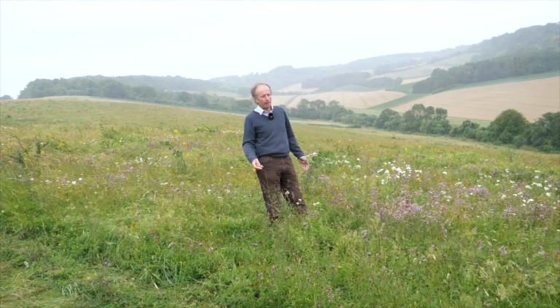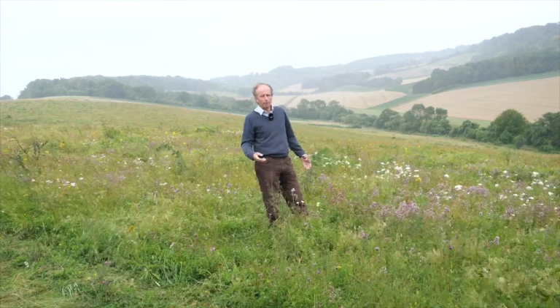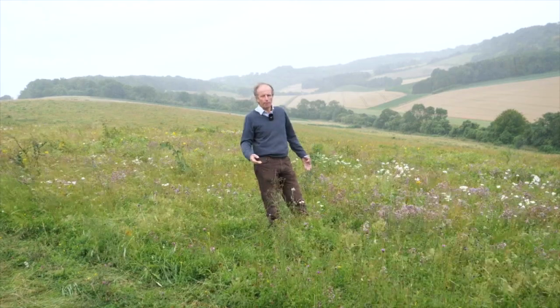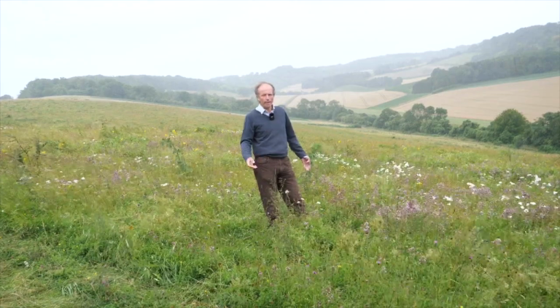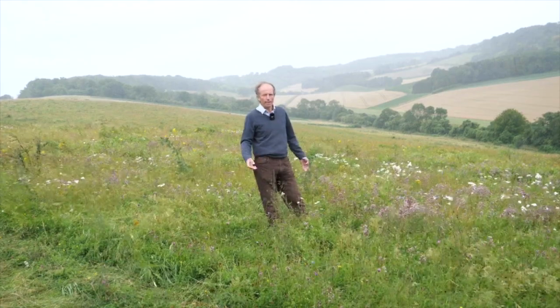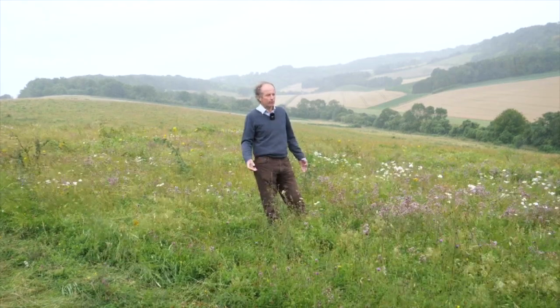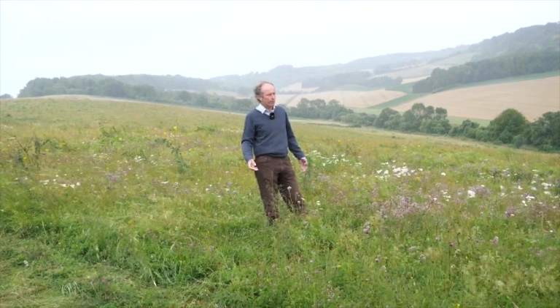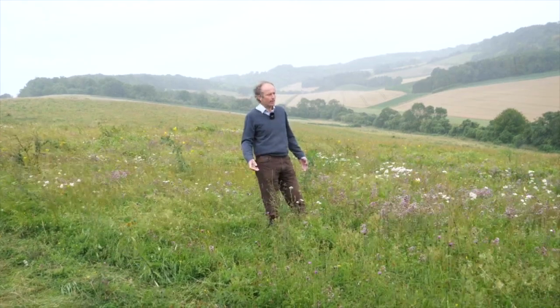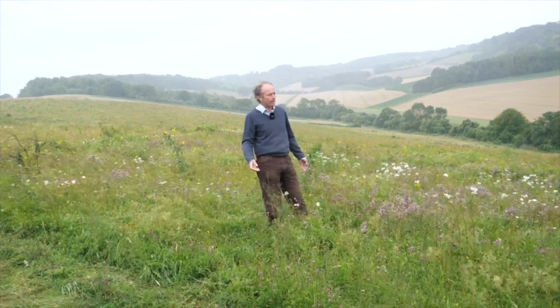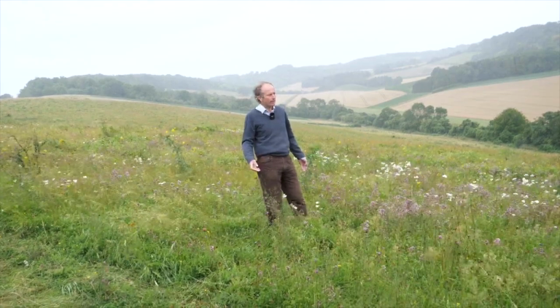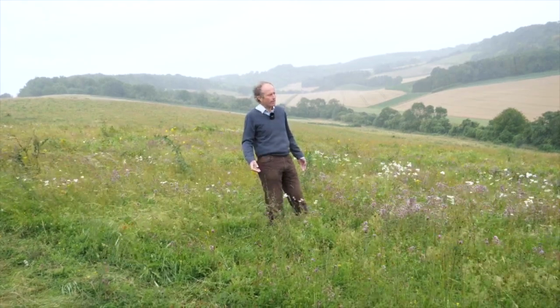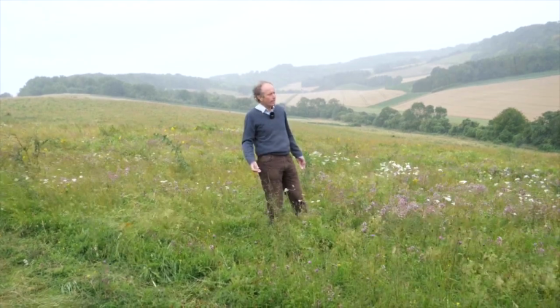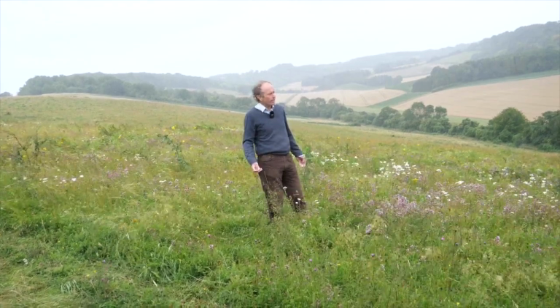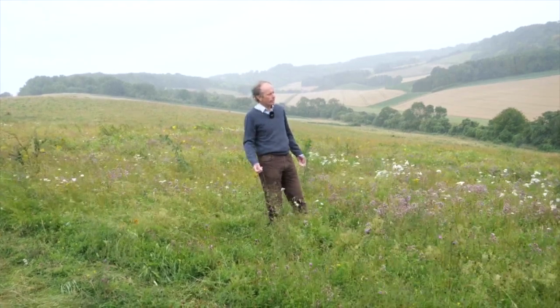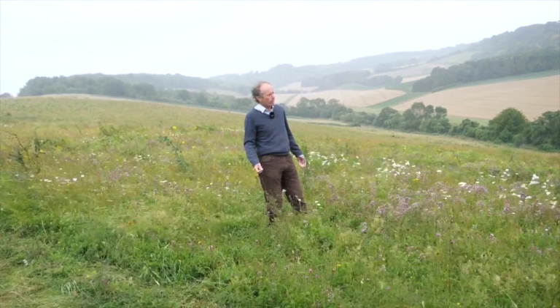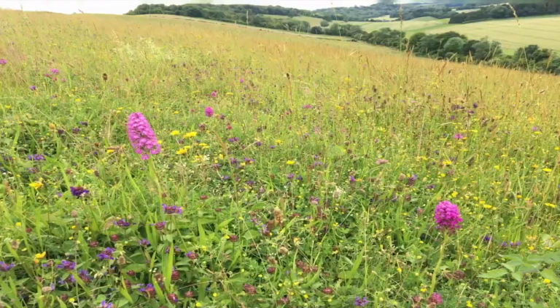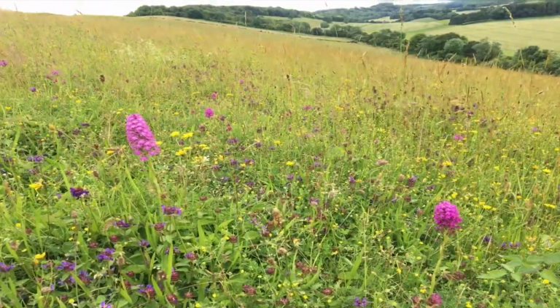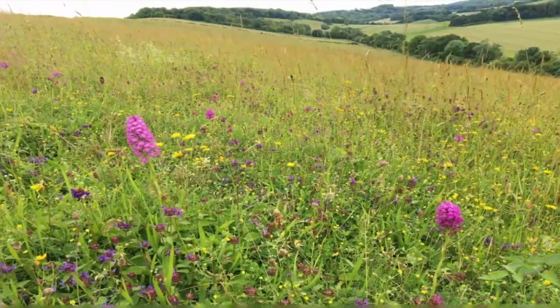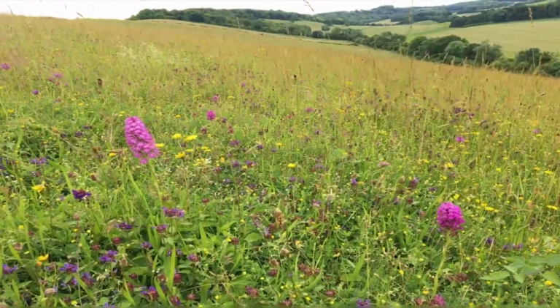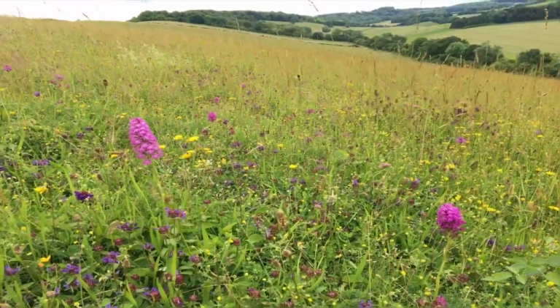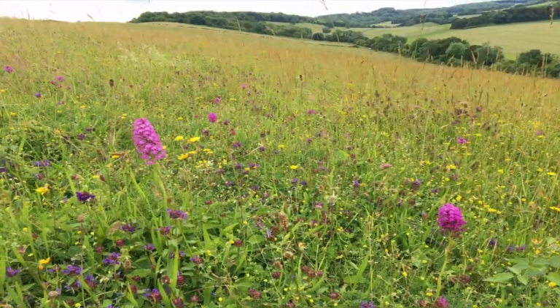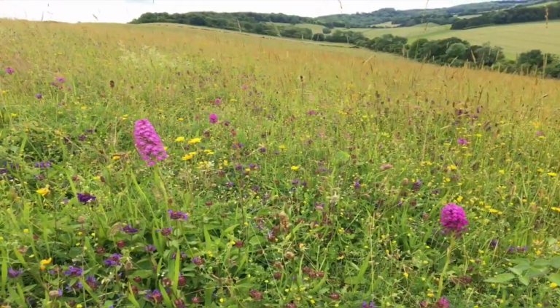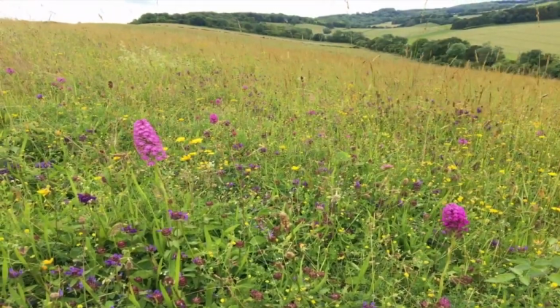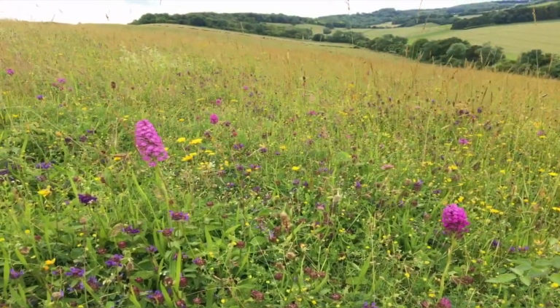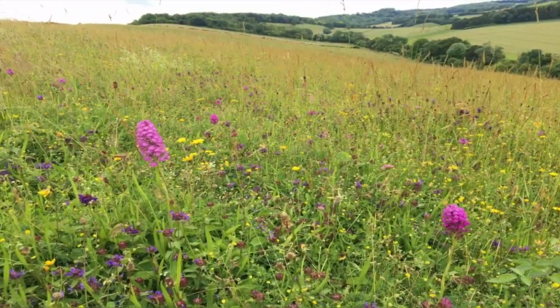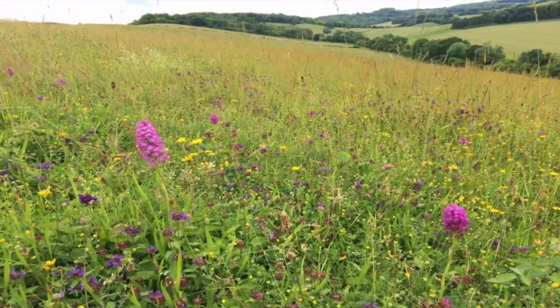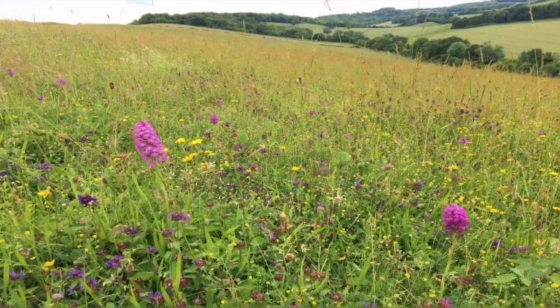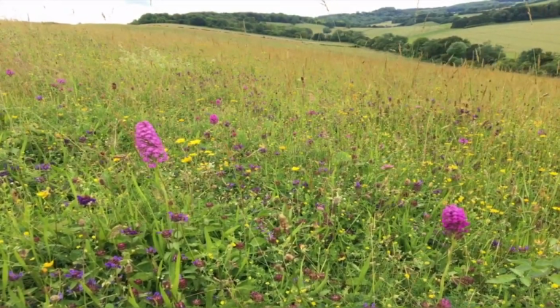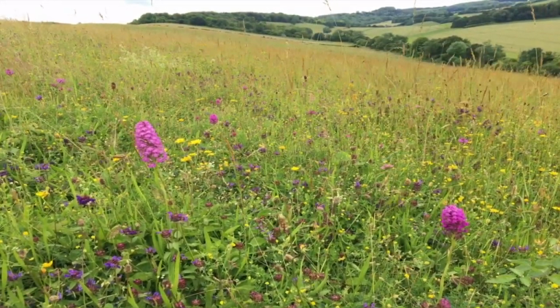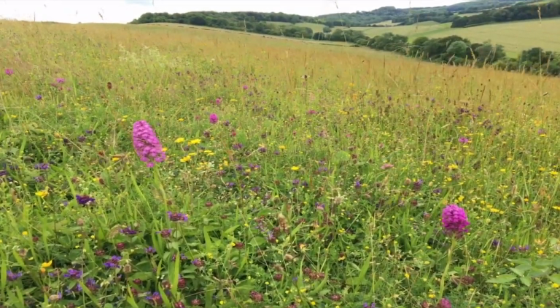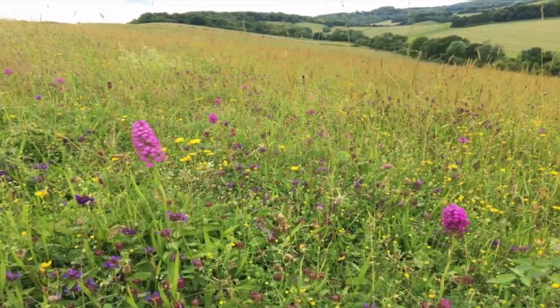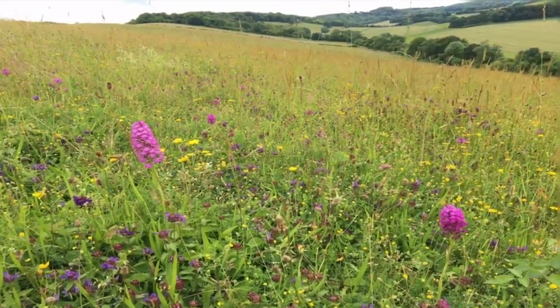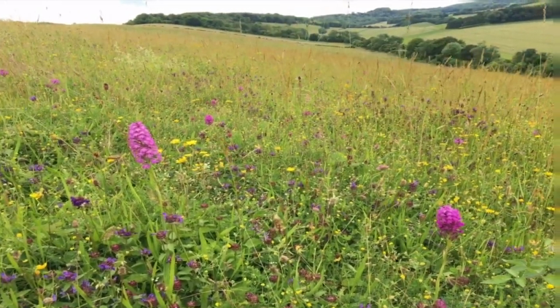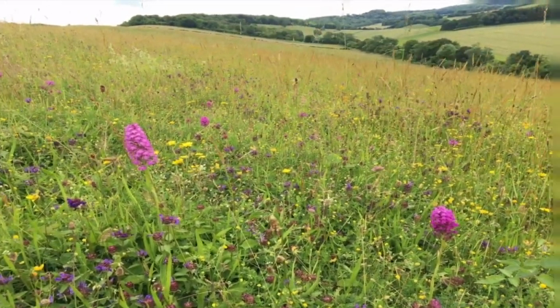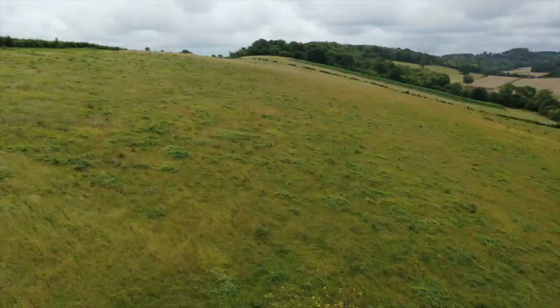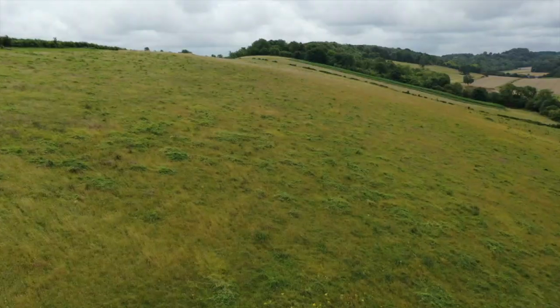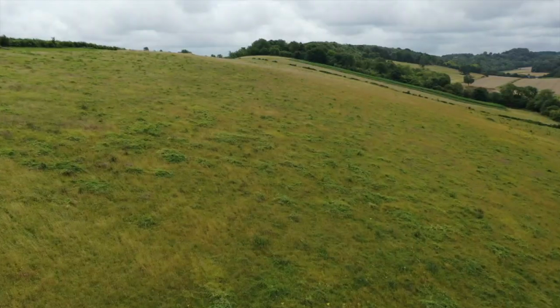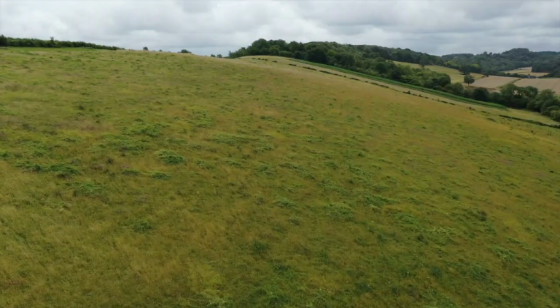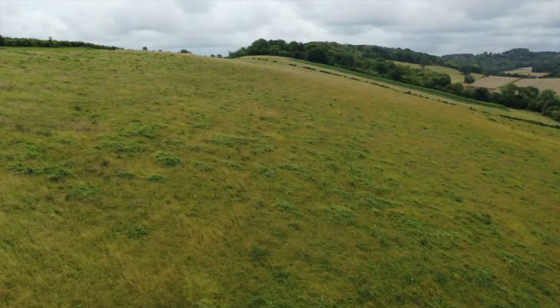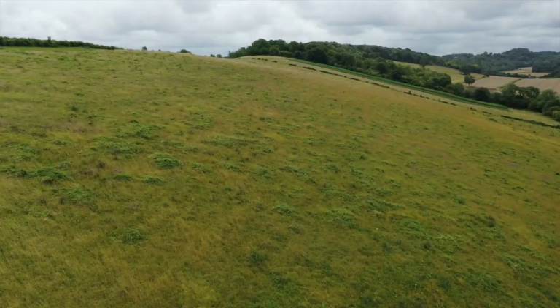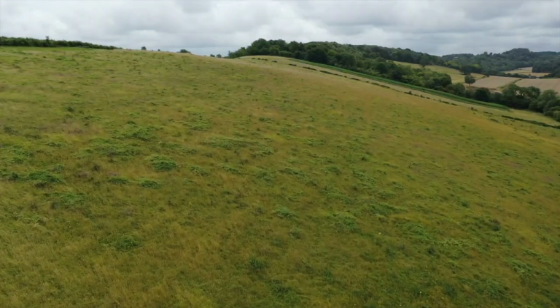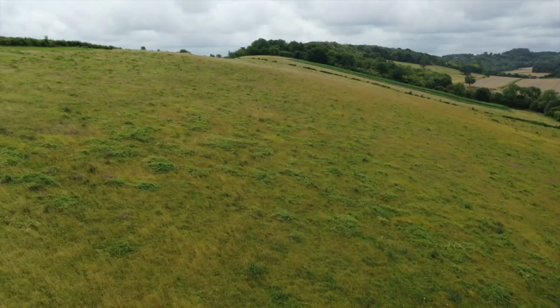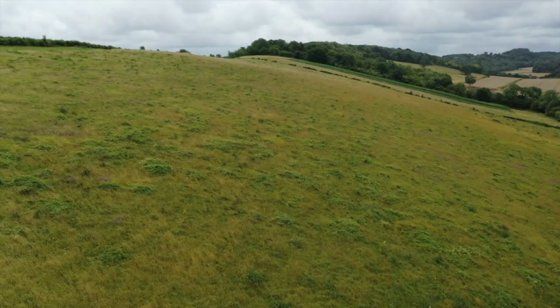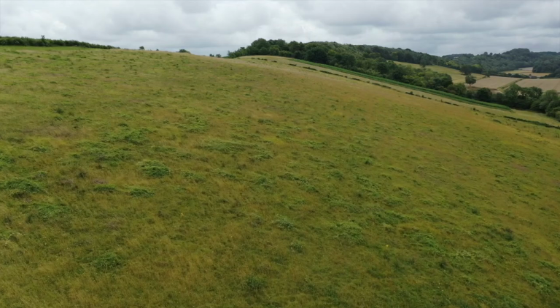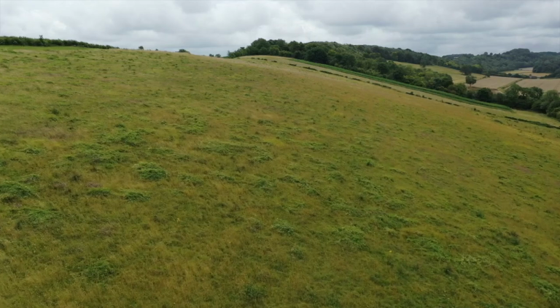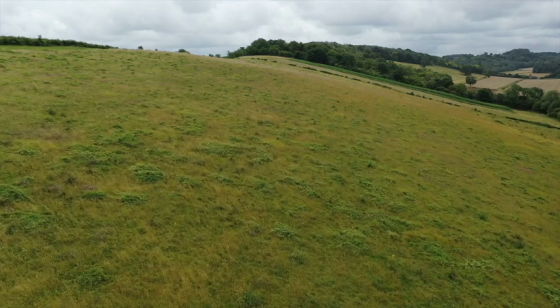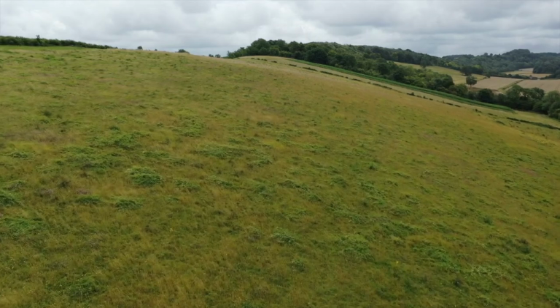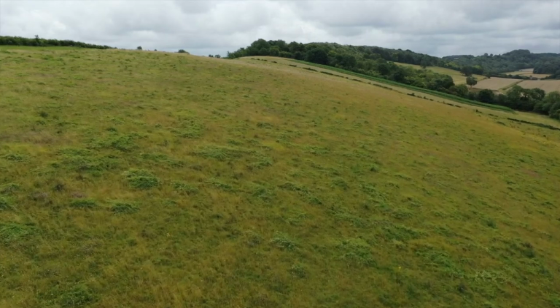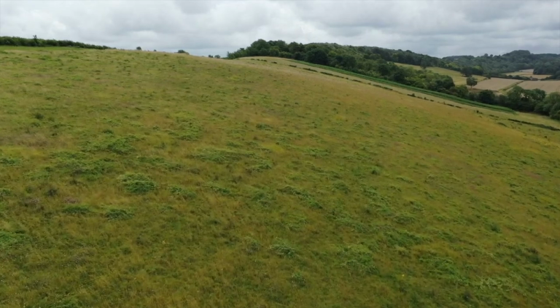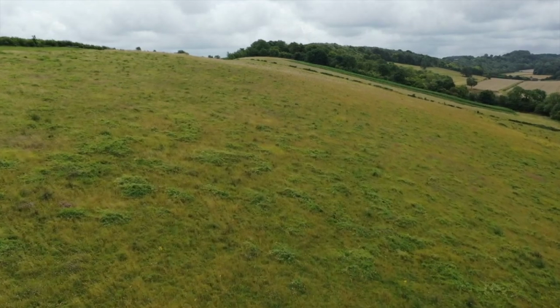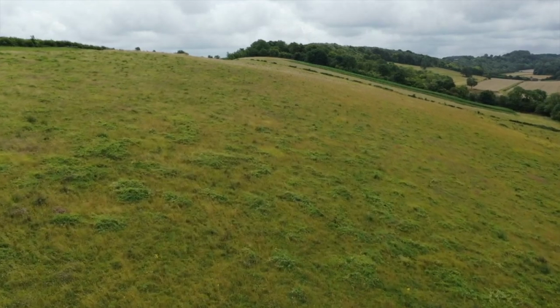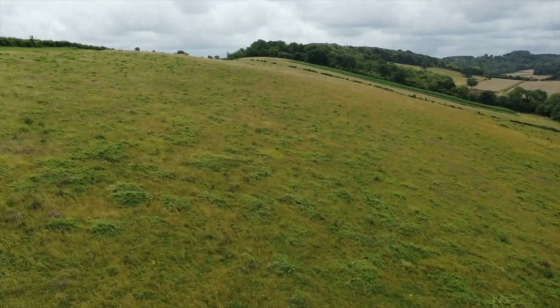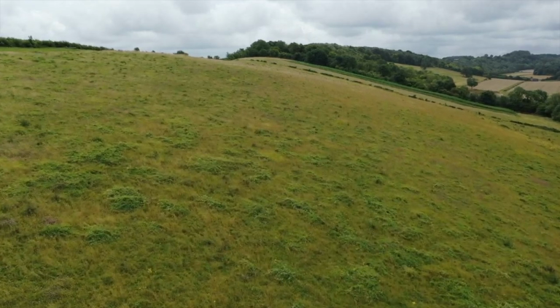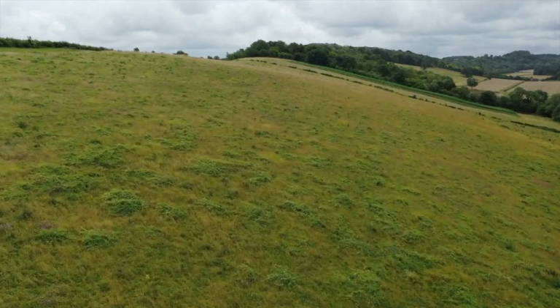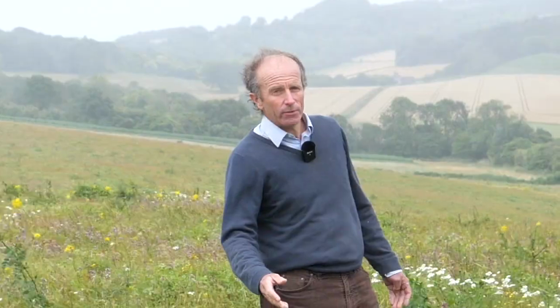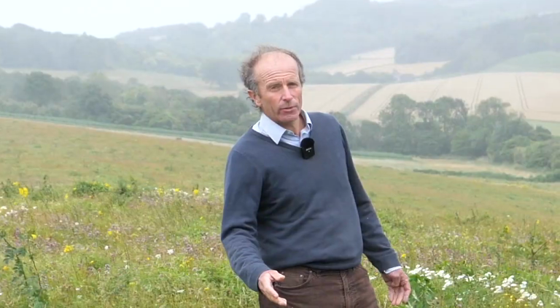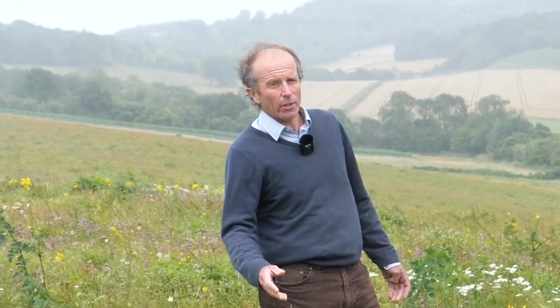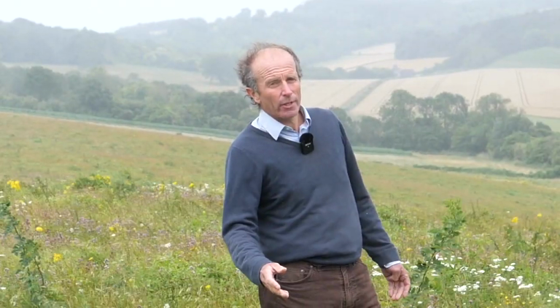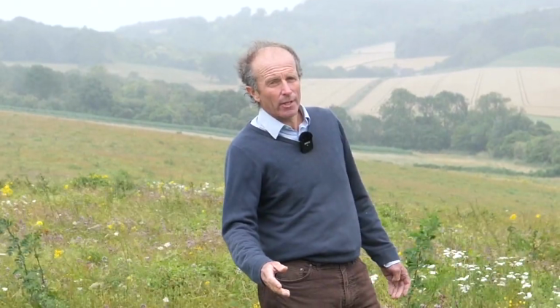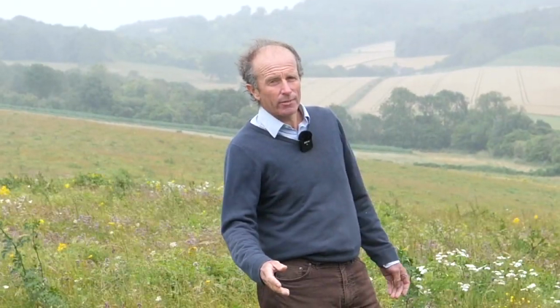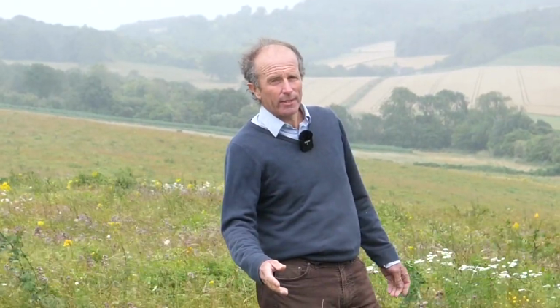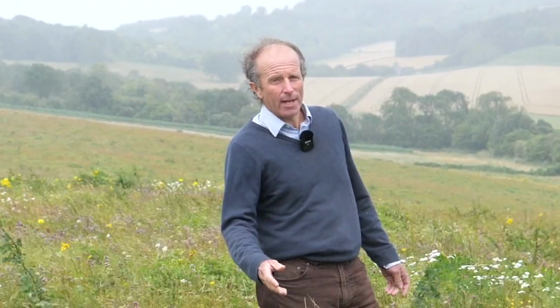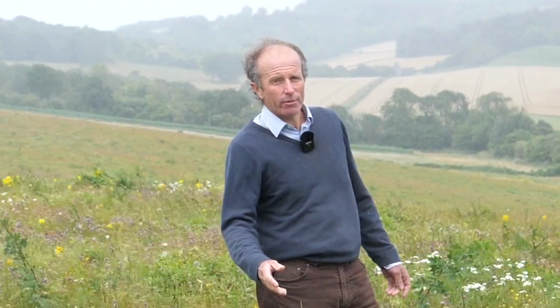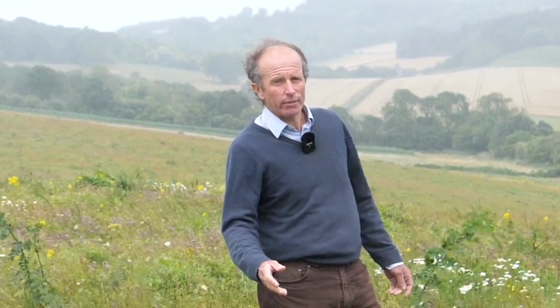Arable land that's come out of cropping and has been allowed to develop over 30 years, just through allowing species to colonise naturally.